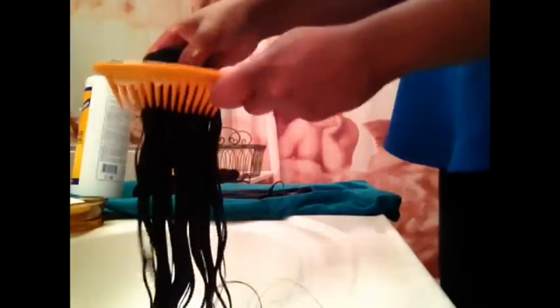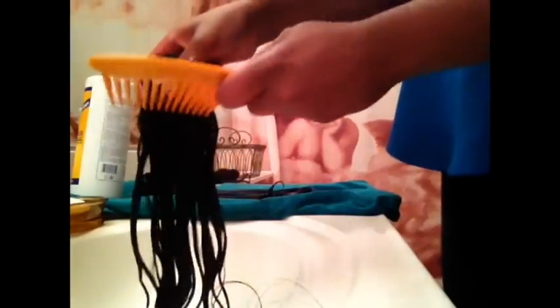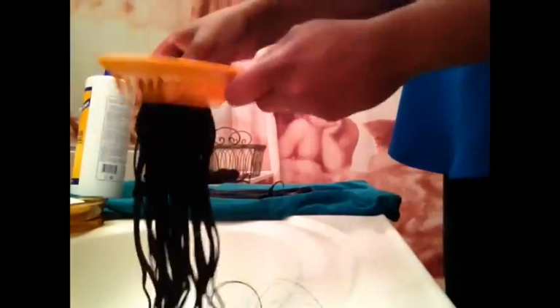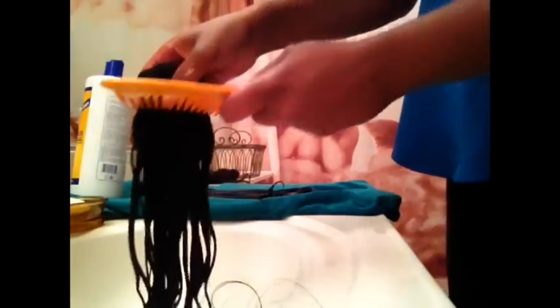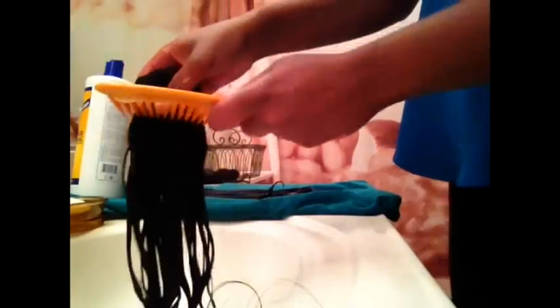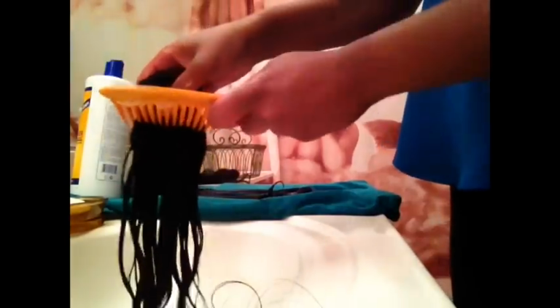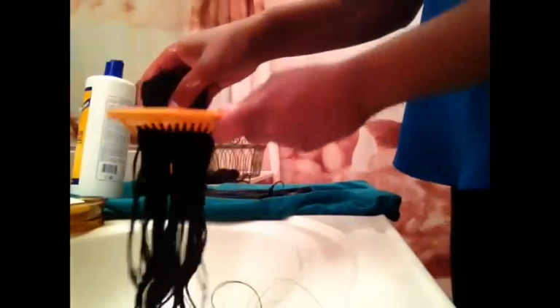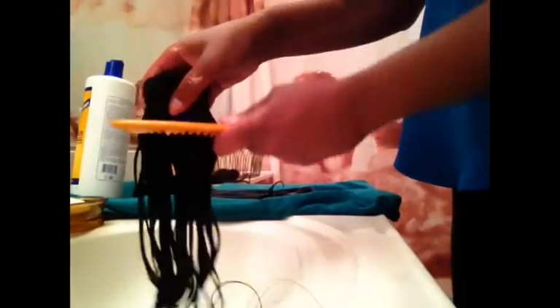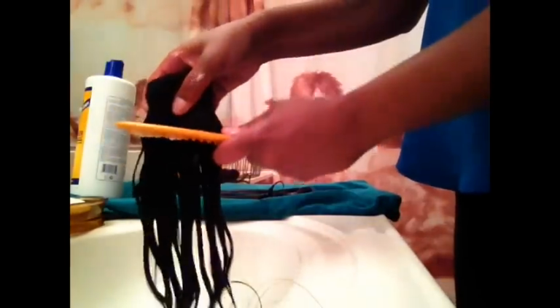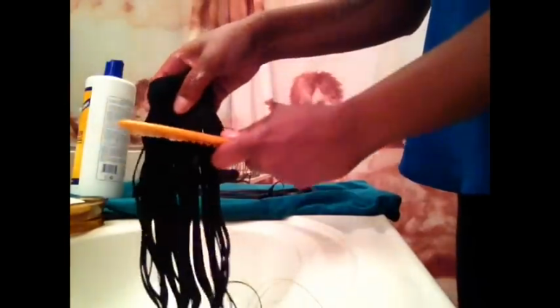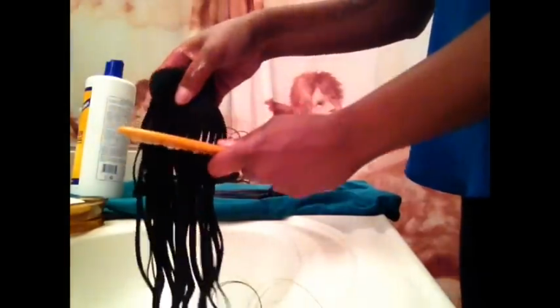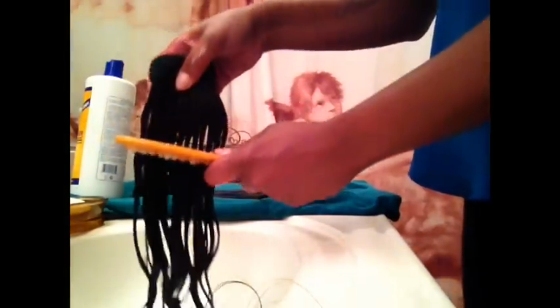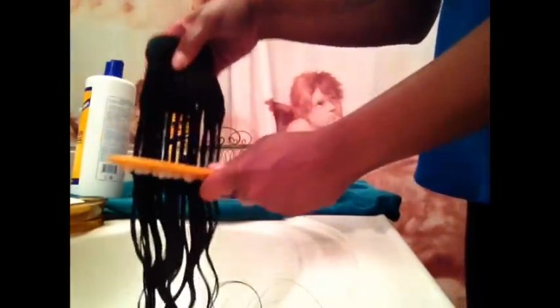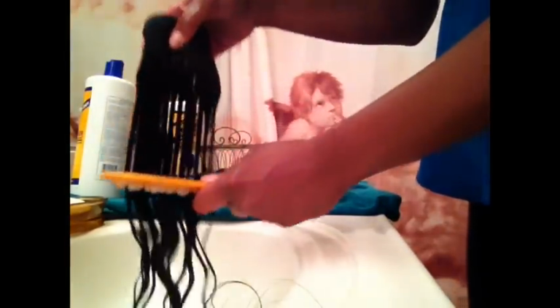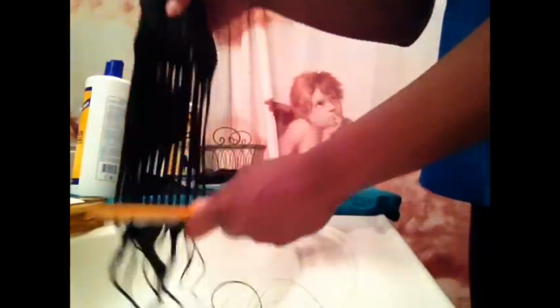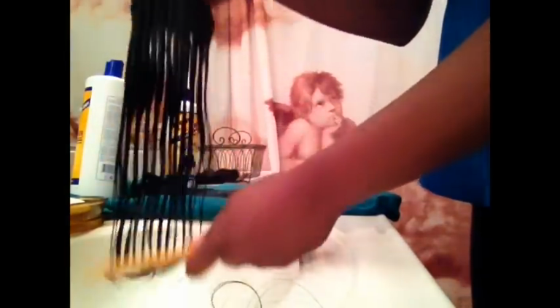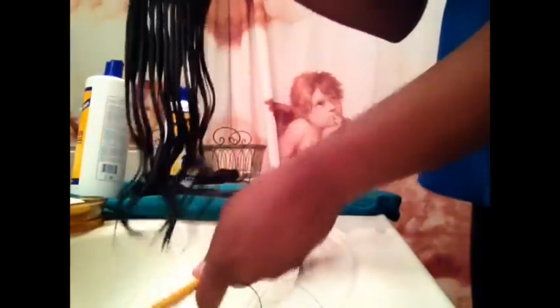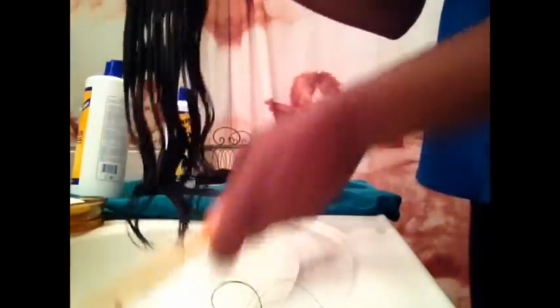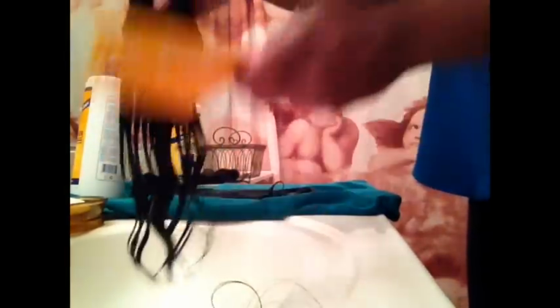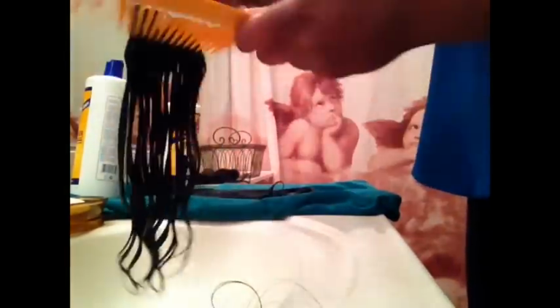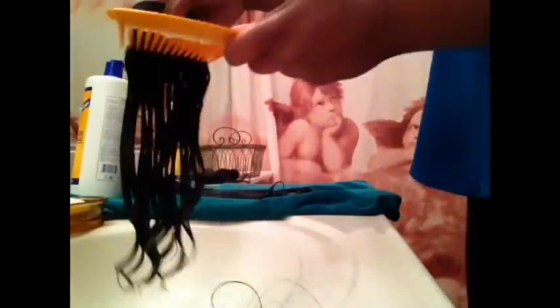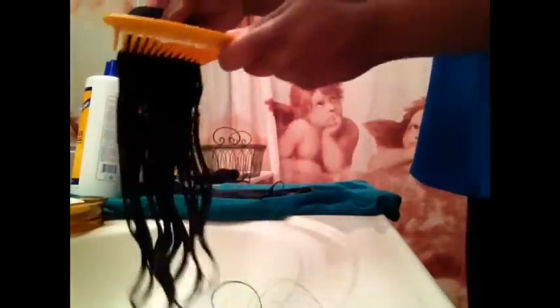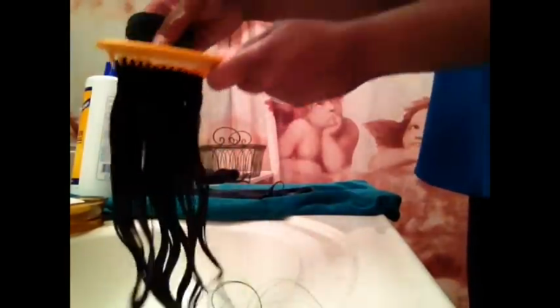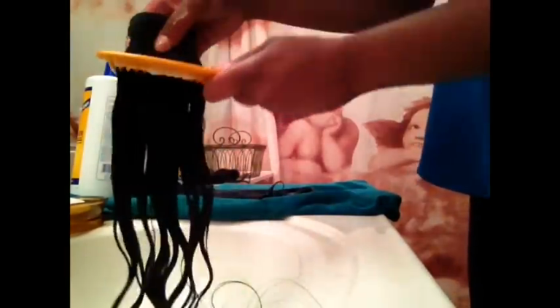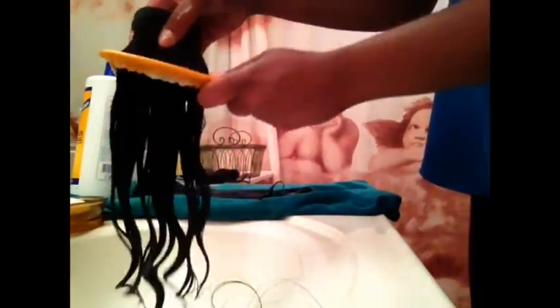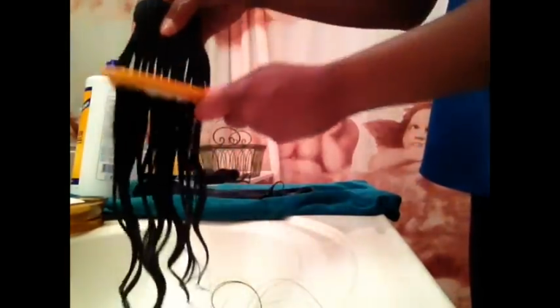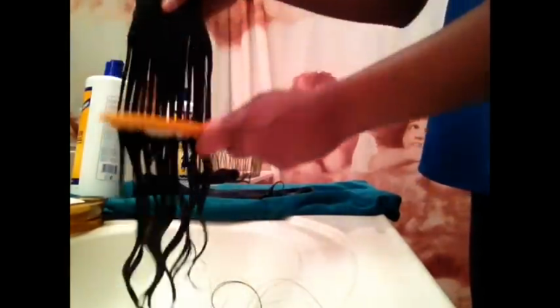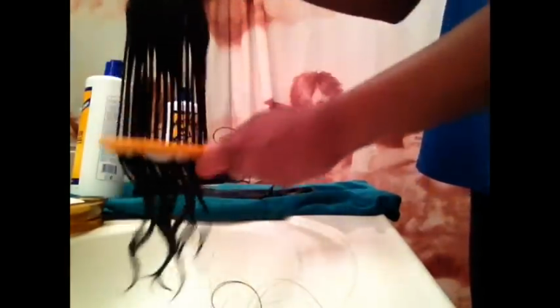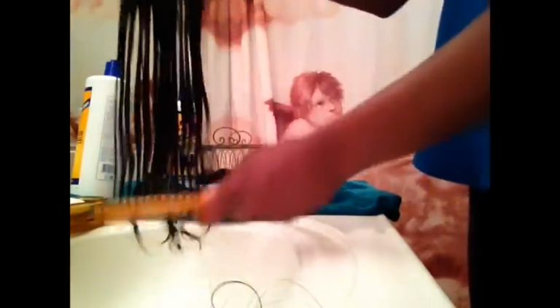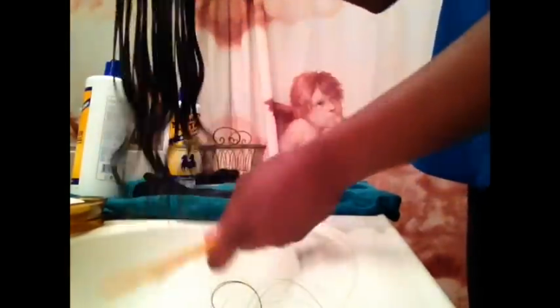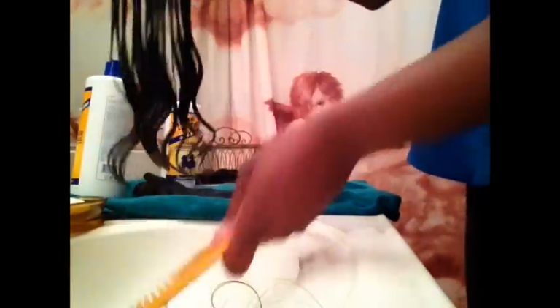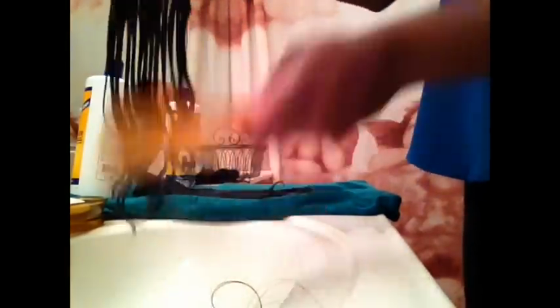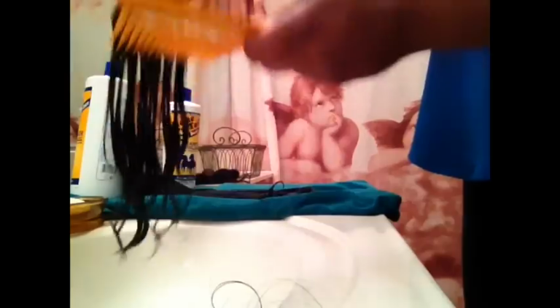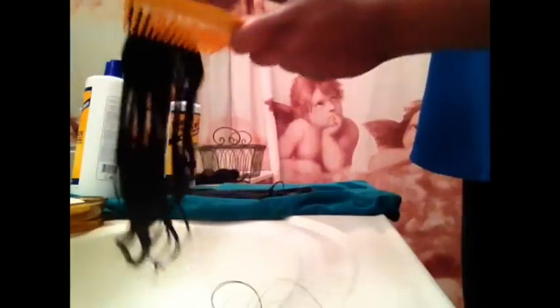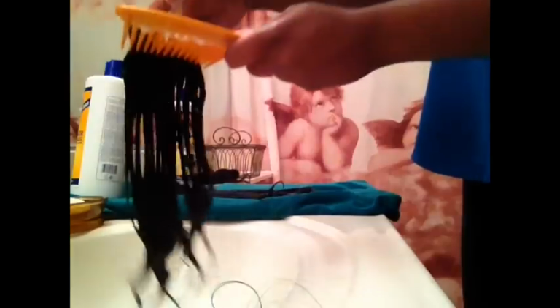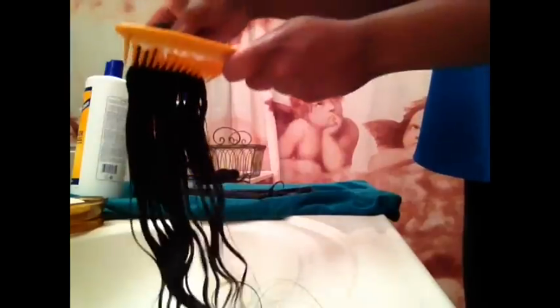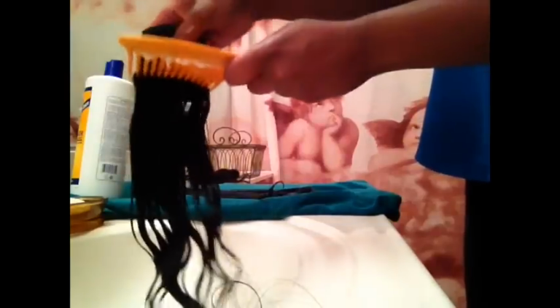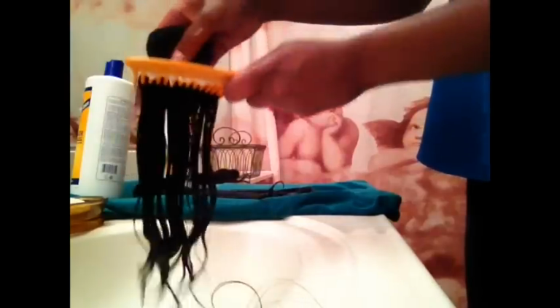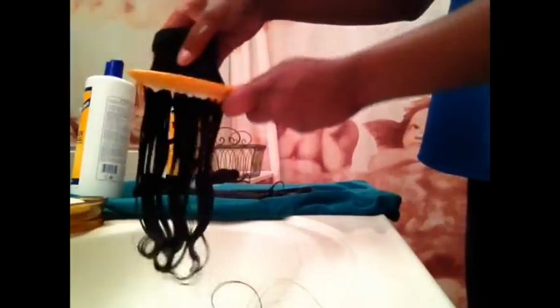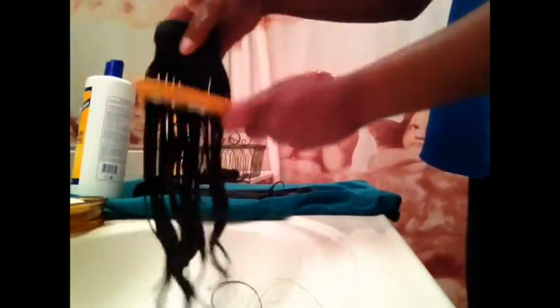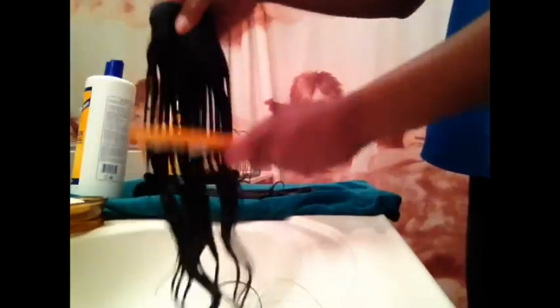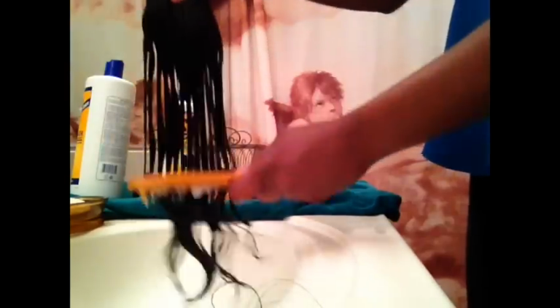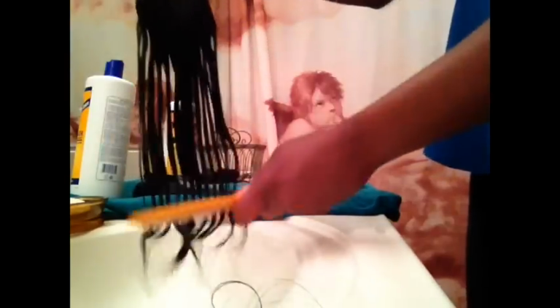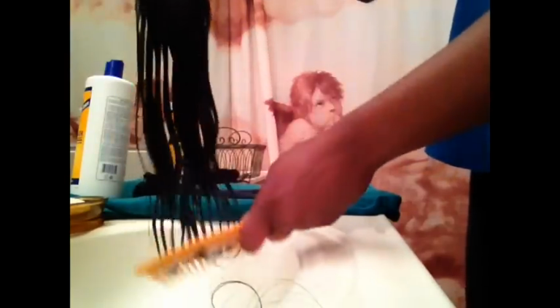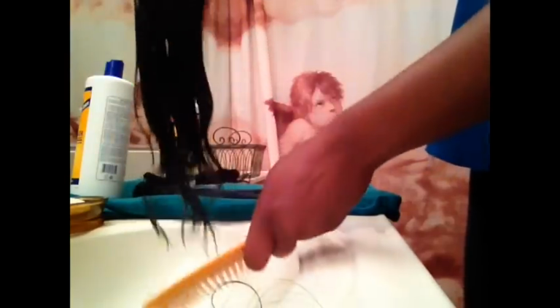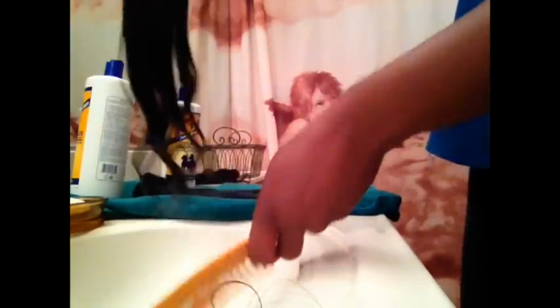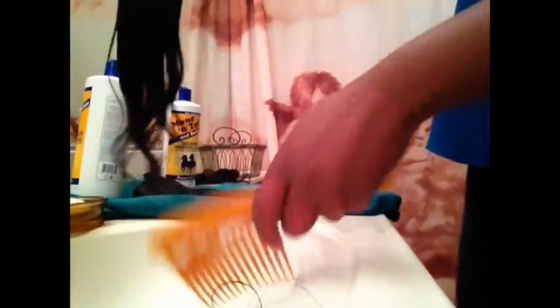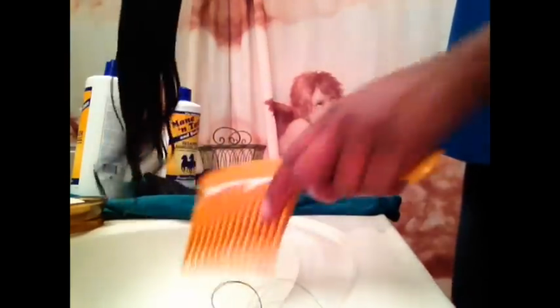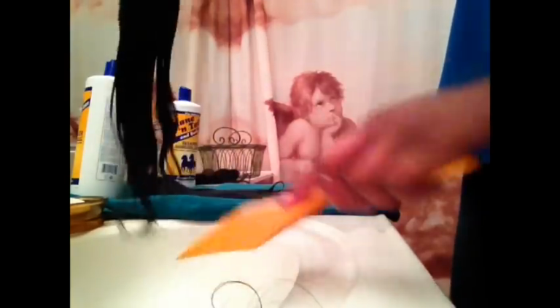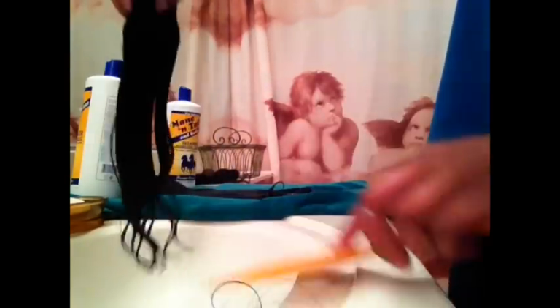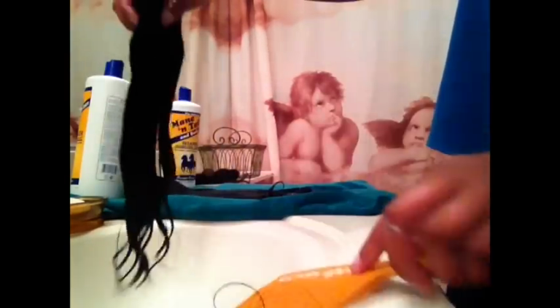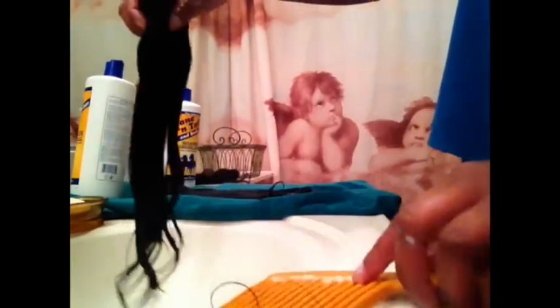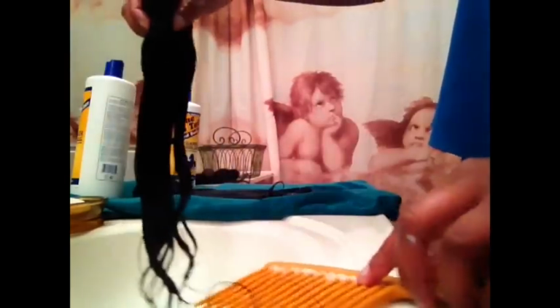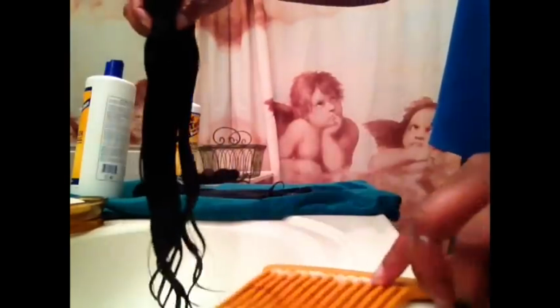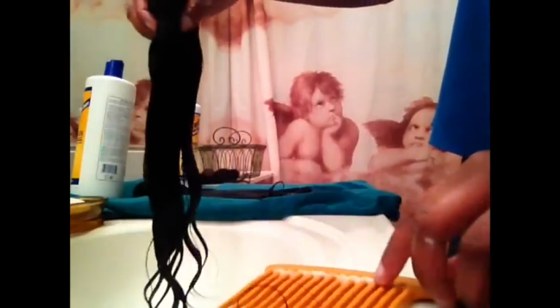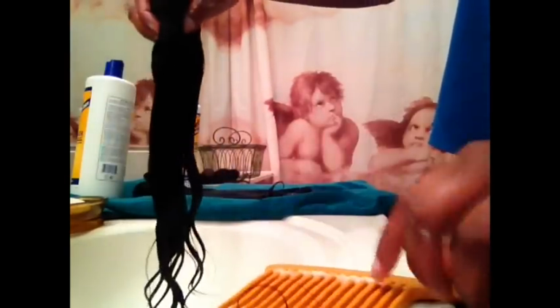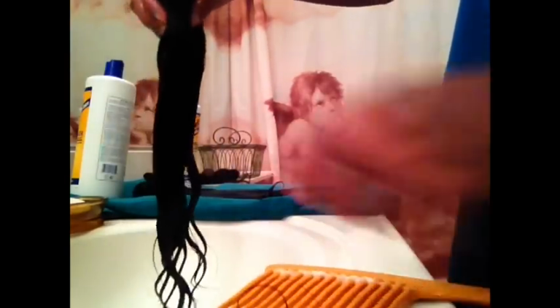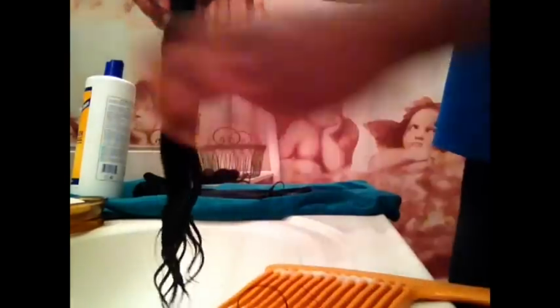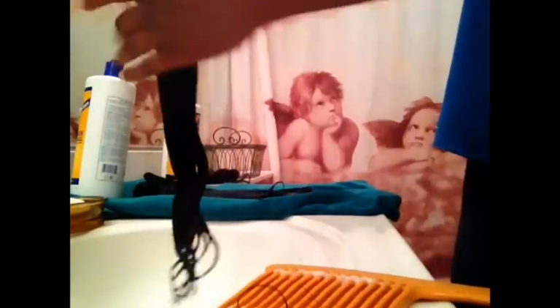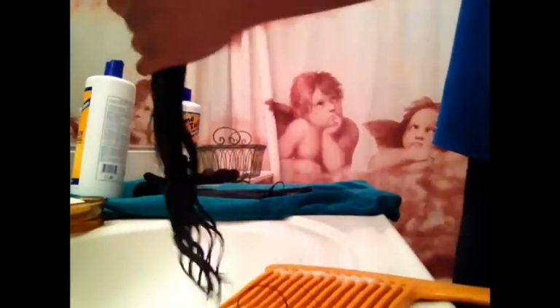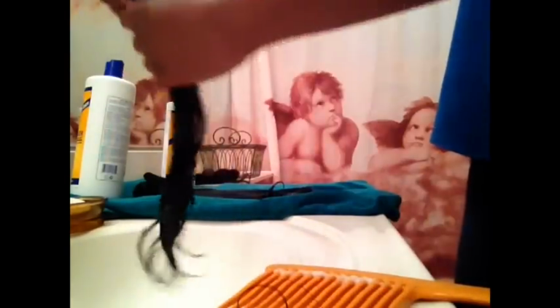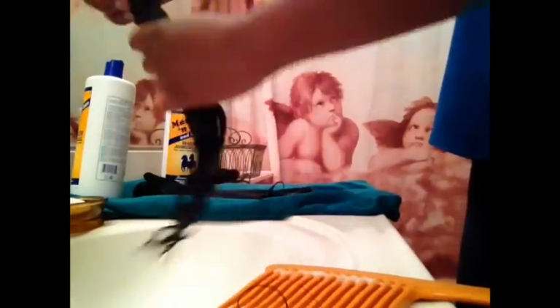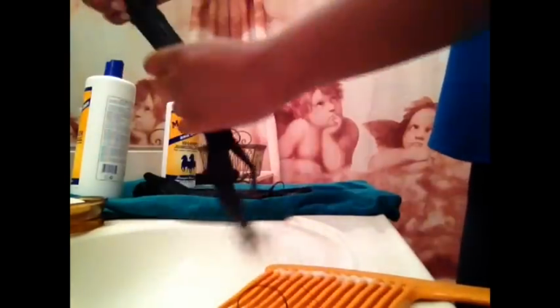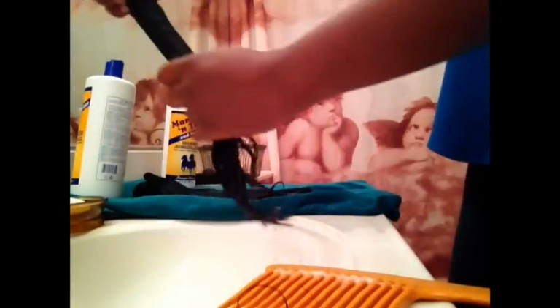I'm going to let this conditioner sit for about a good 20 to 30 minutes and I'll be right back afterwards.